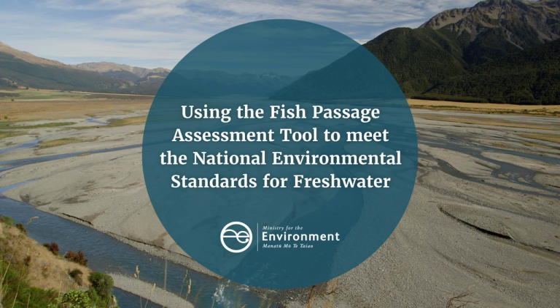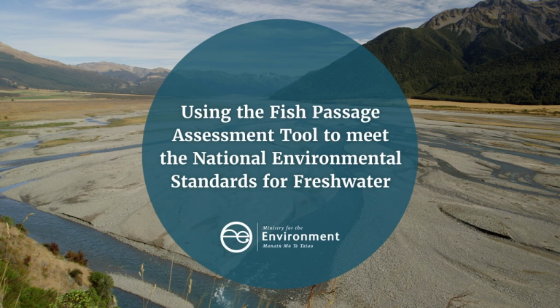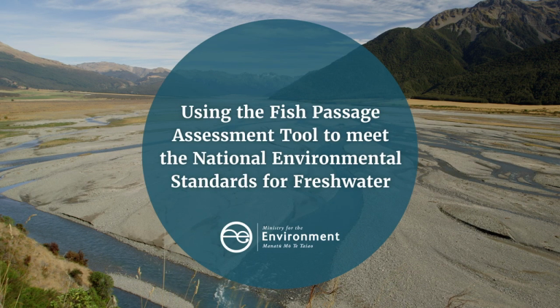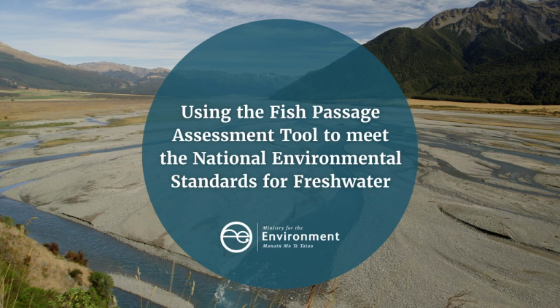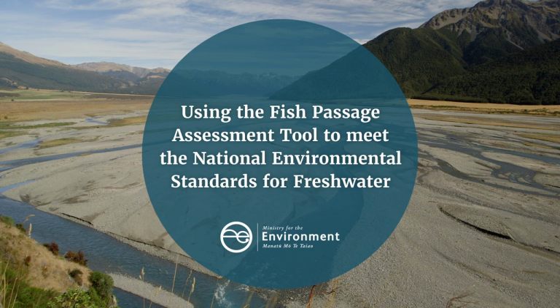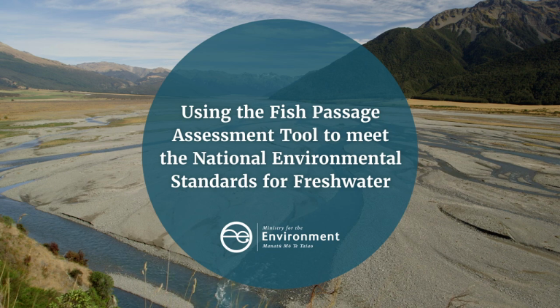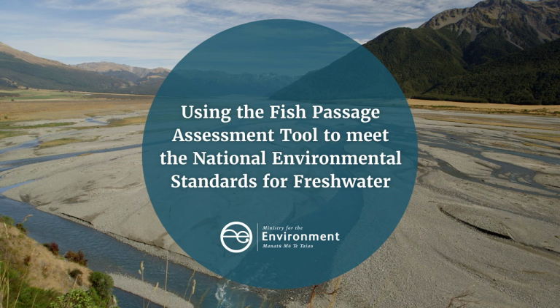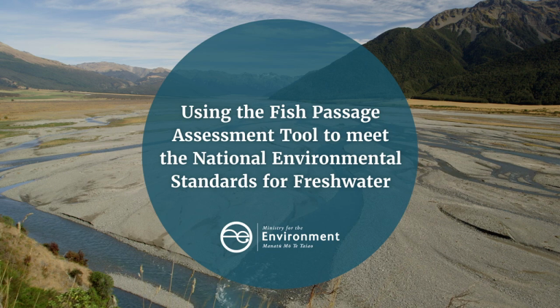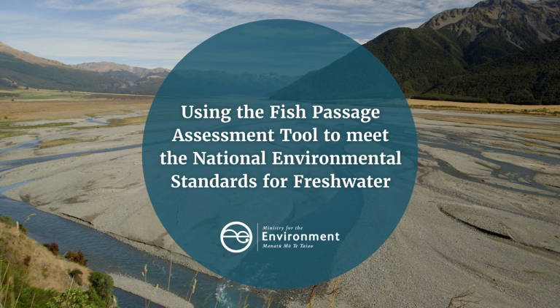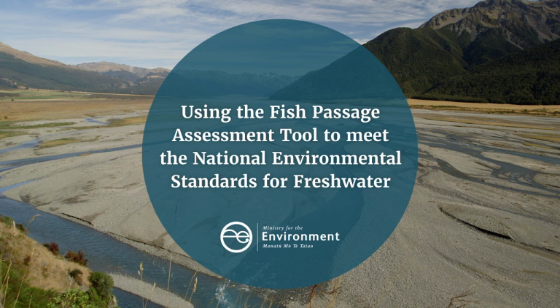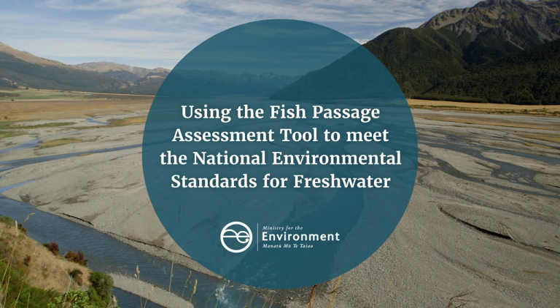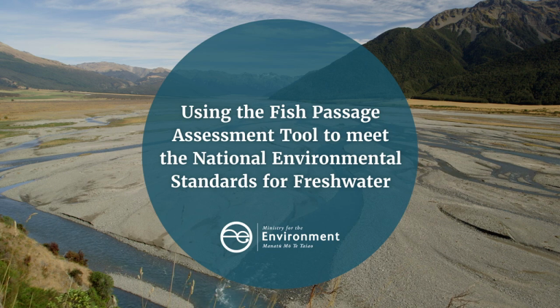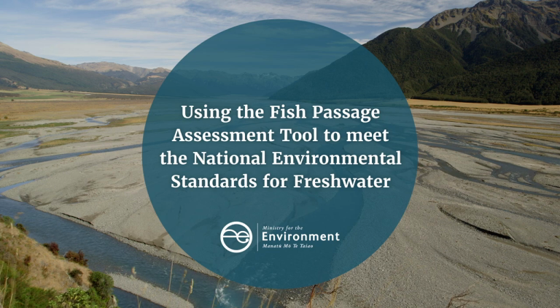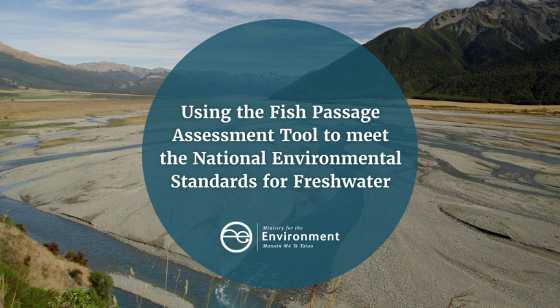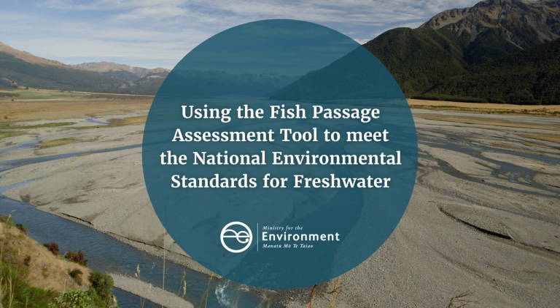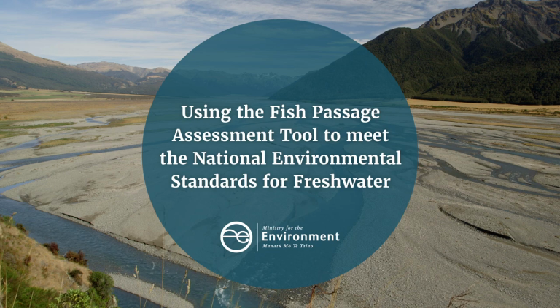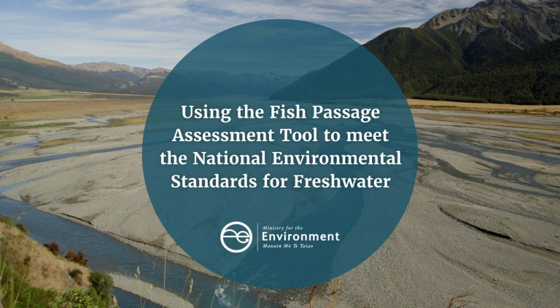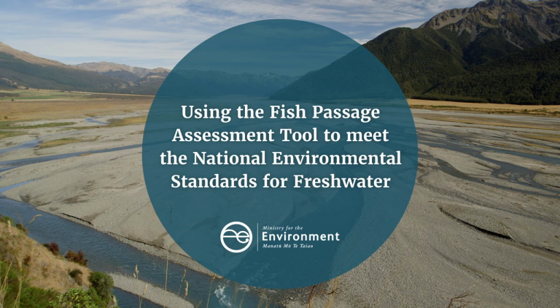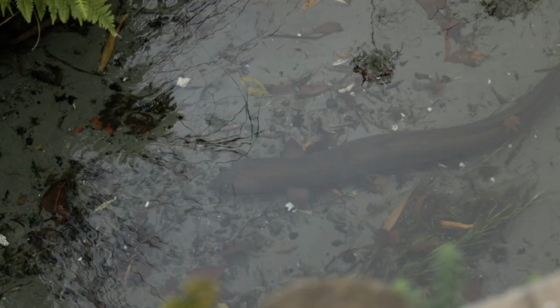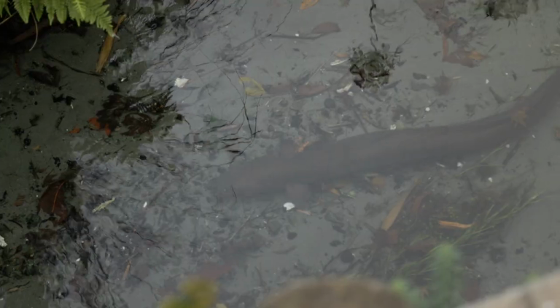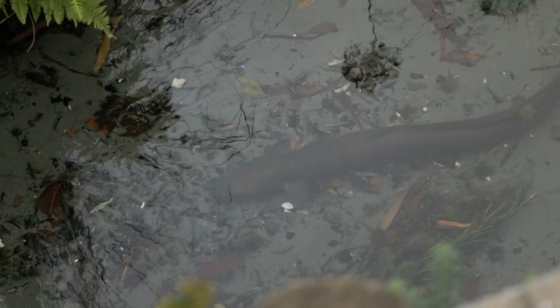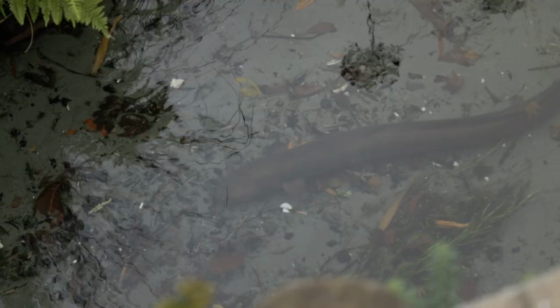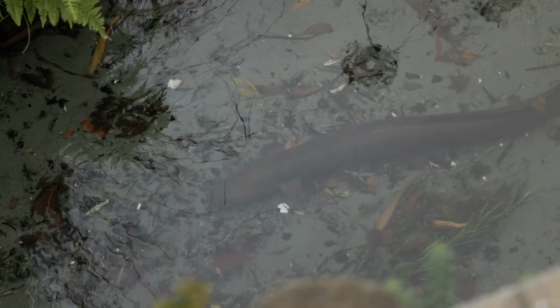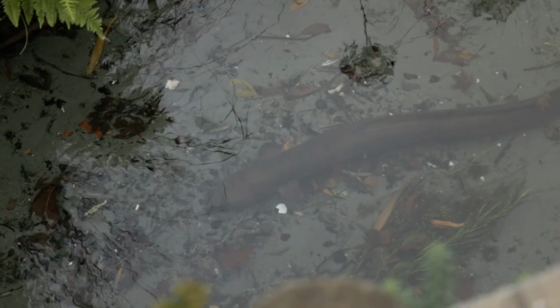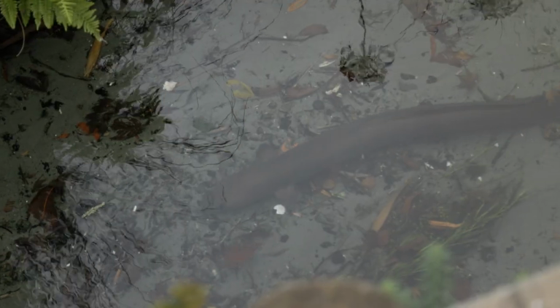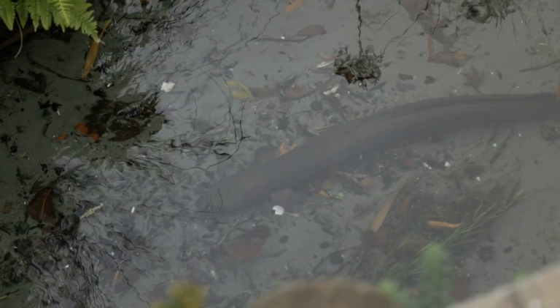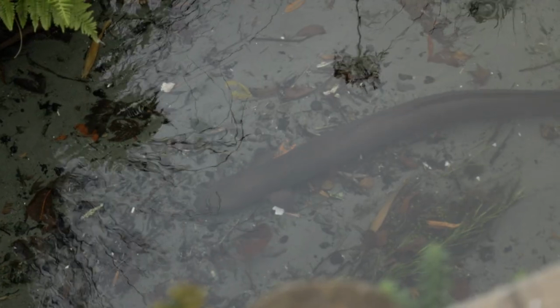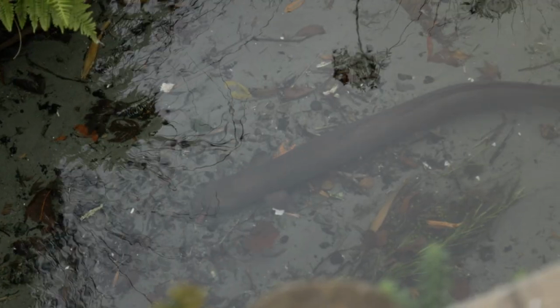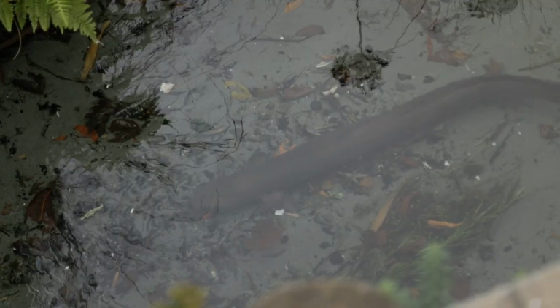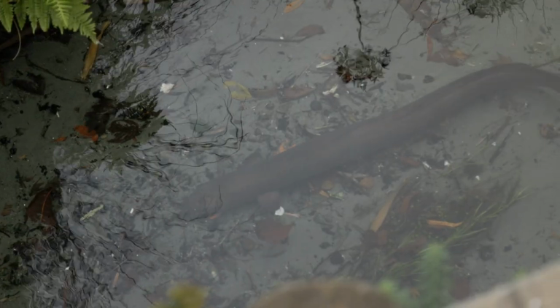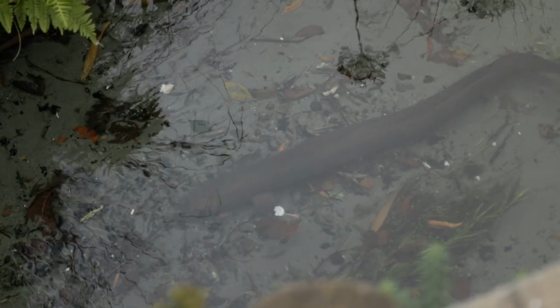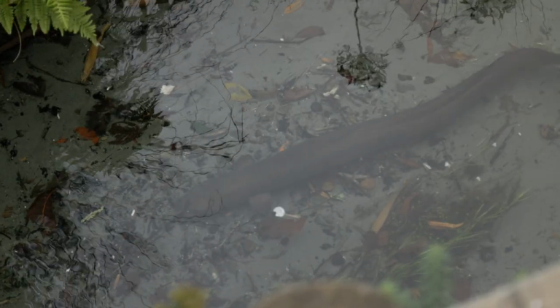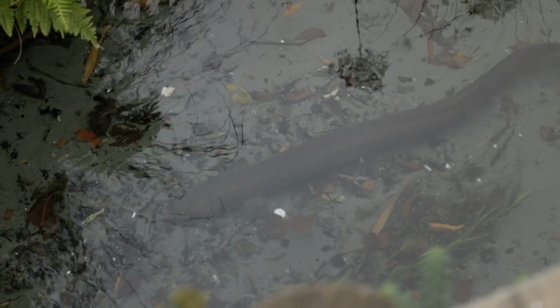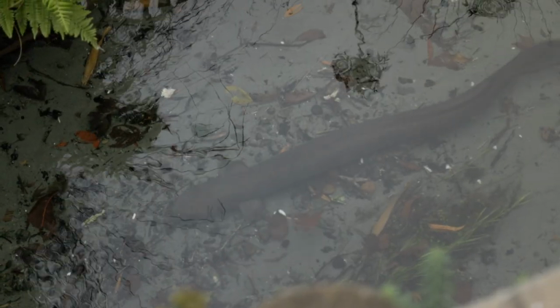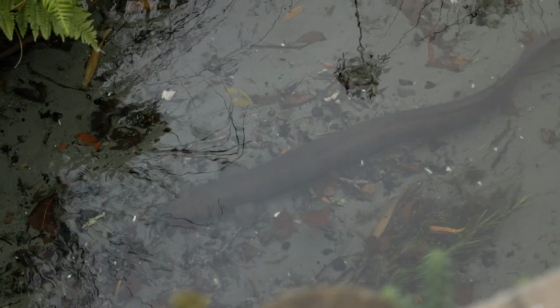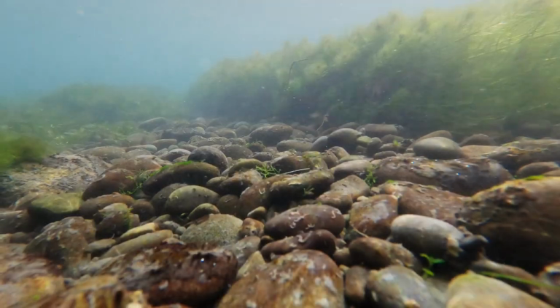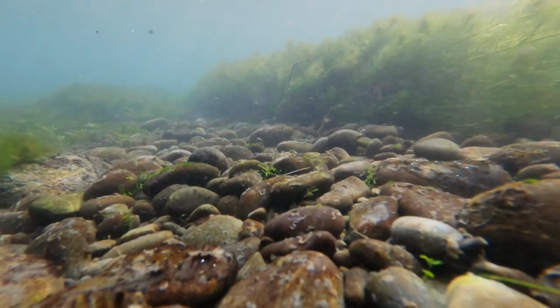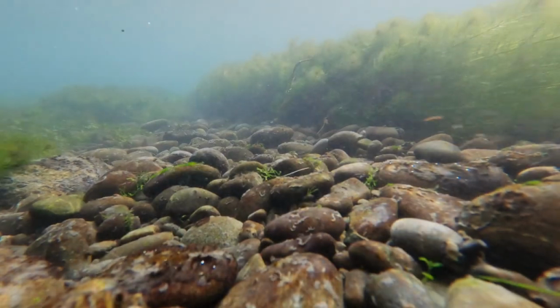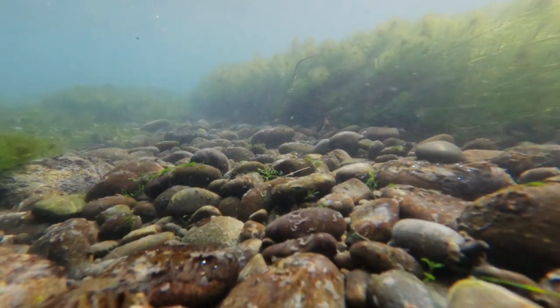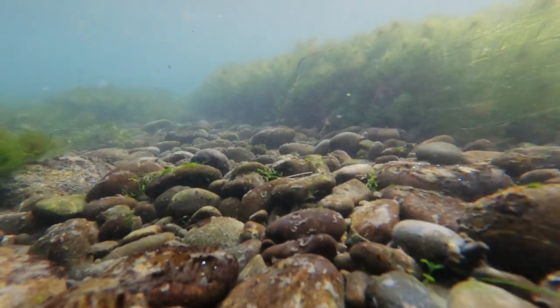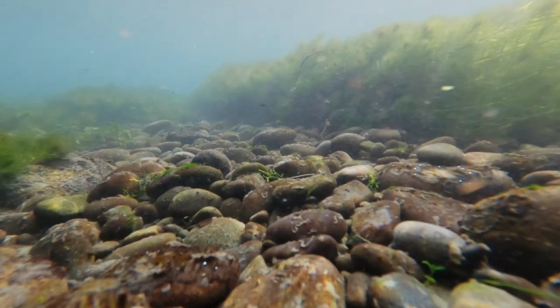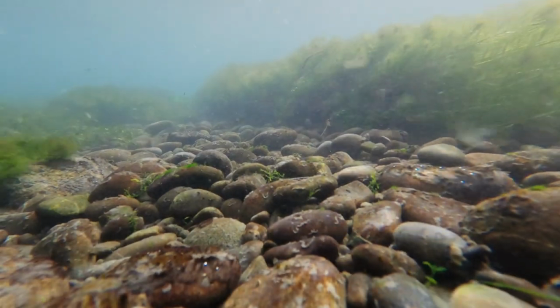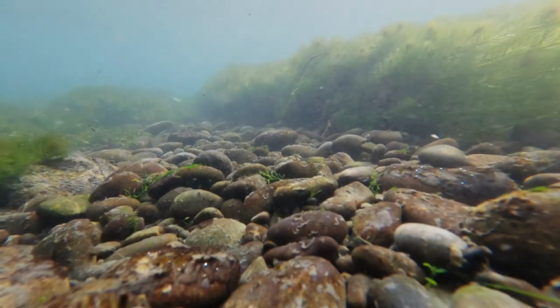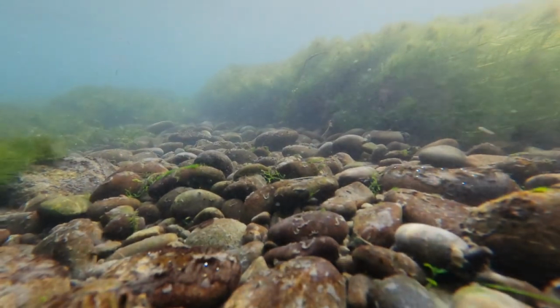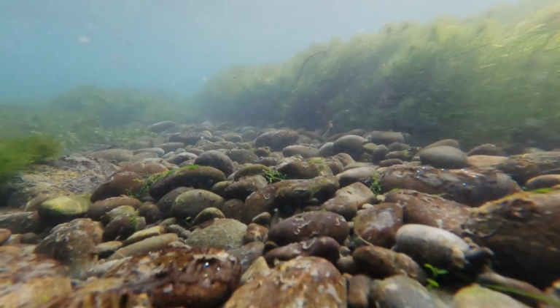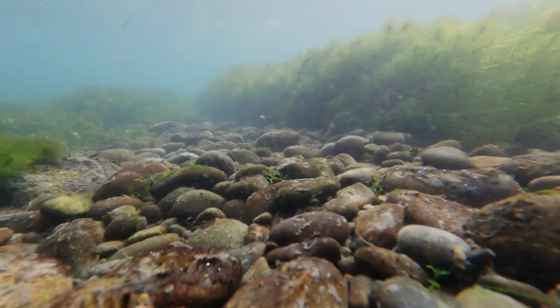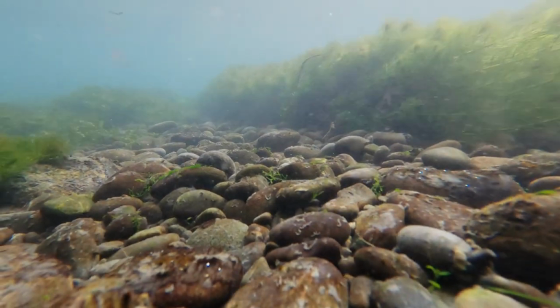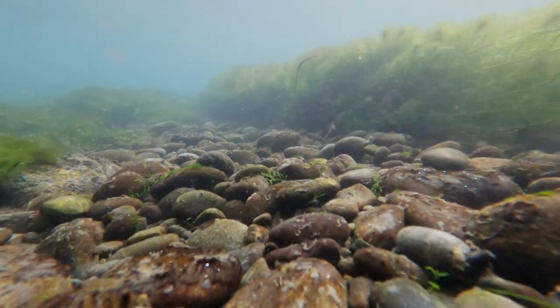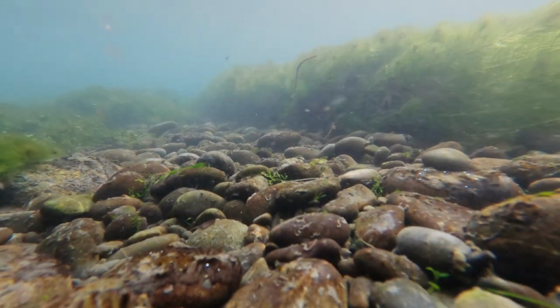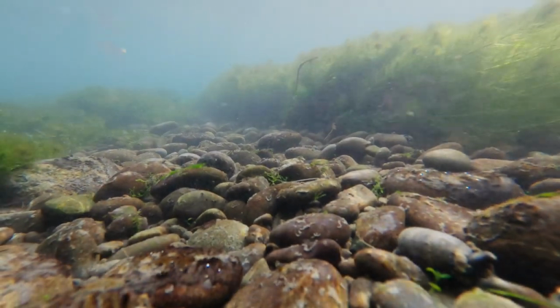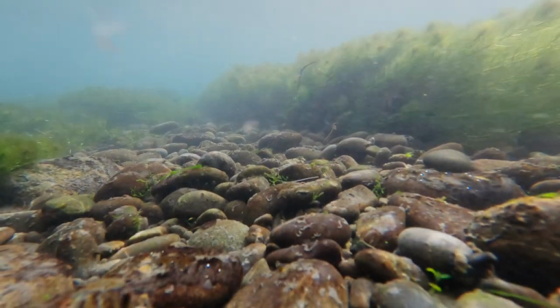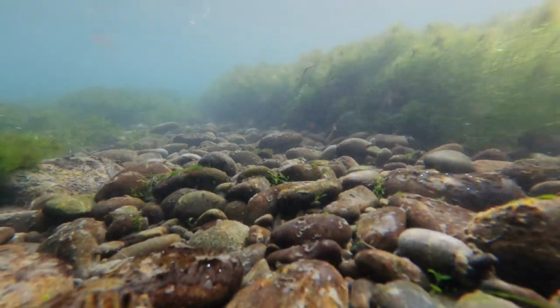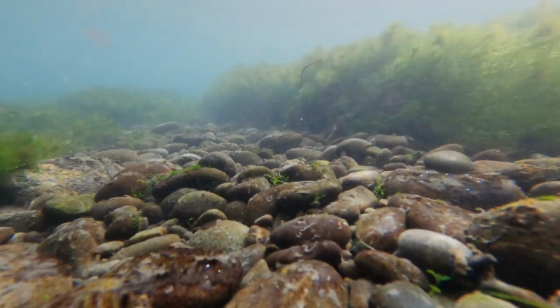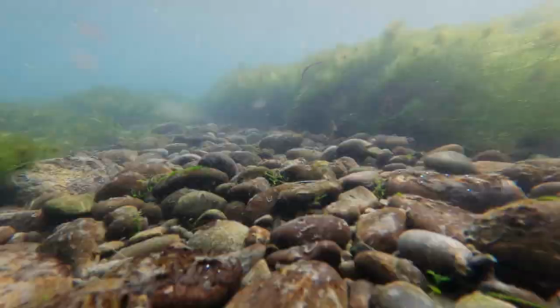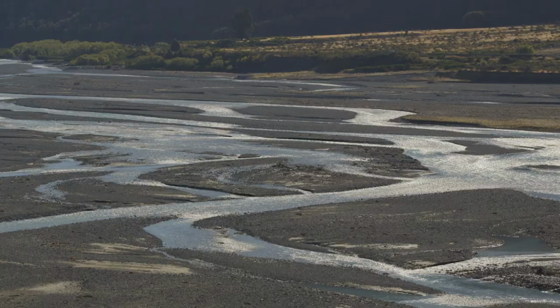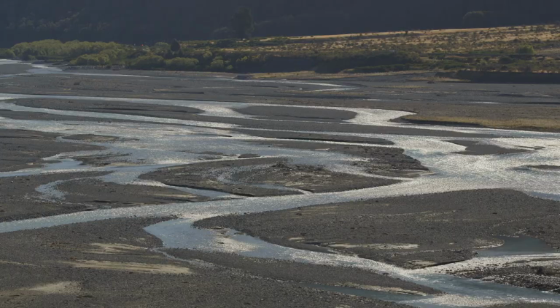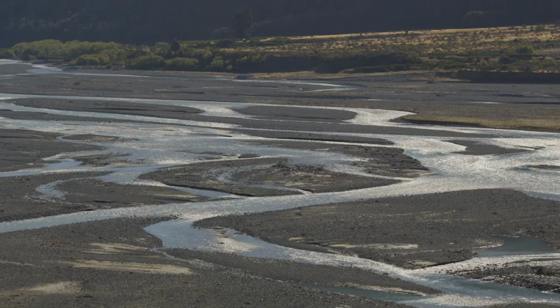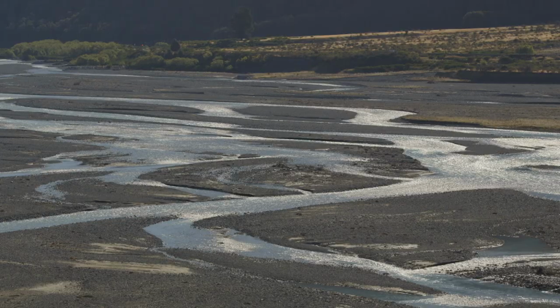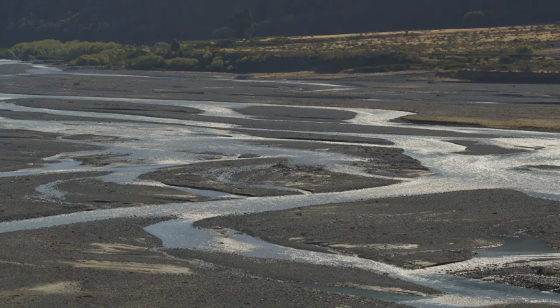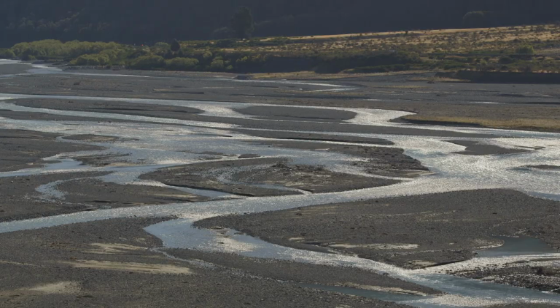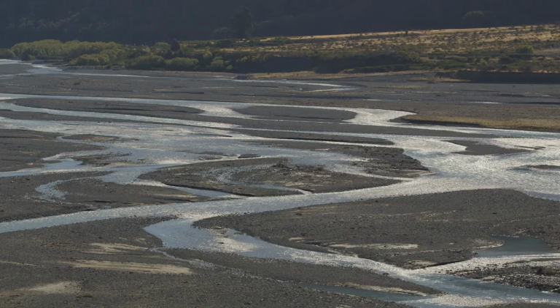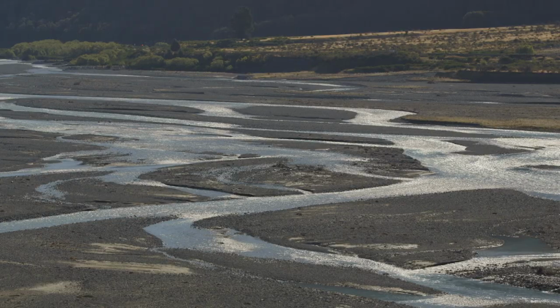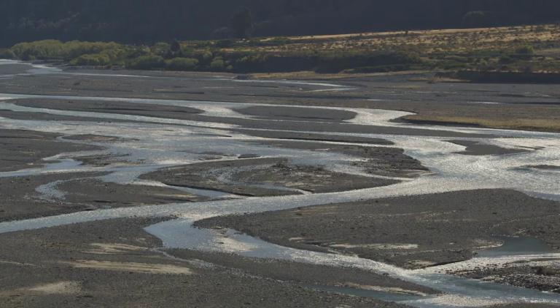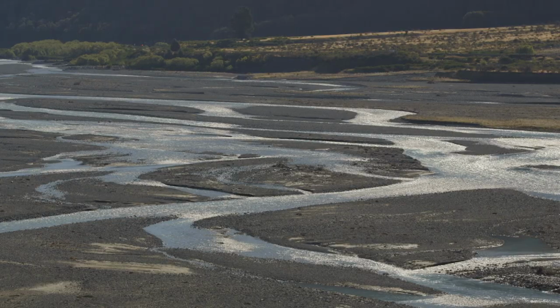The rivers, springs, lakes and wetlands of Aotearoa teem with life. They are the veins of Papatuanuku, our Earth Mother.